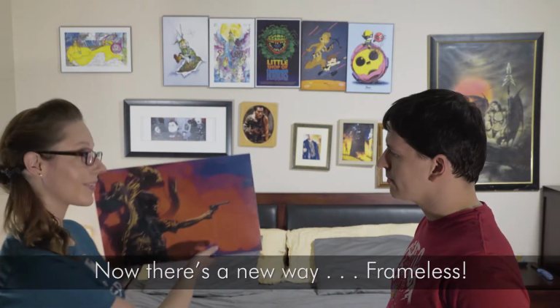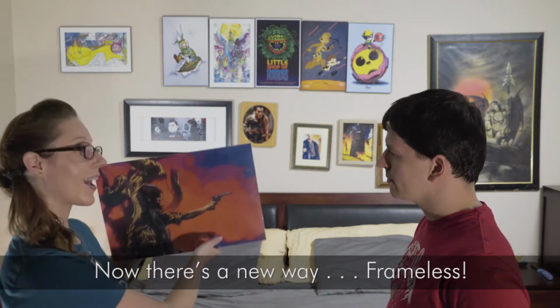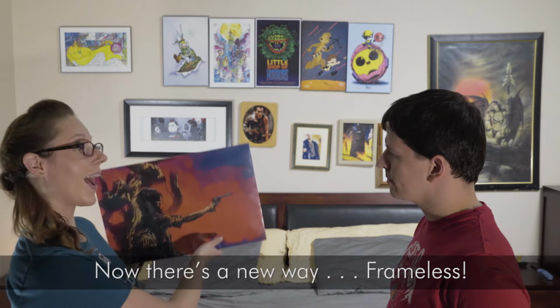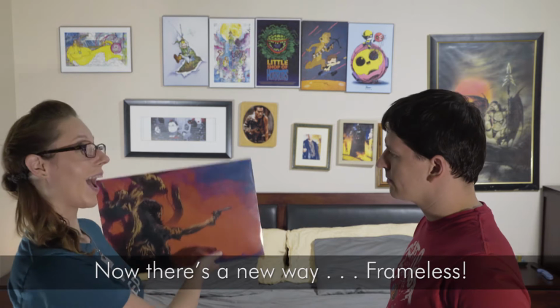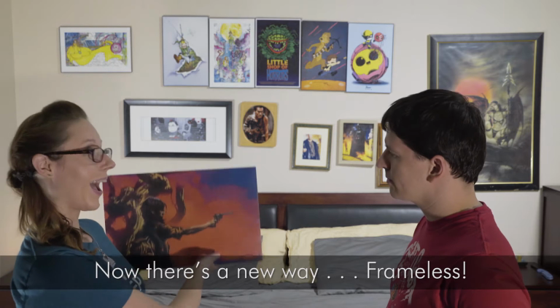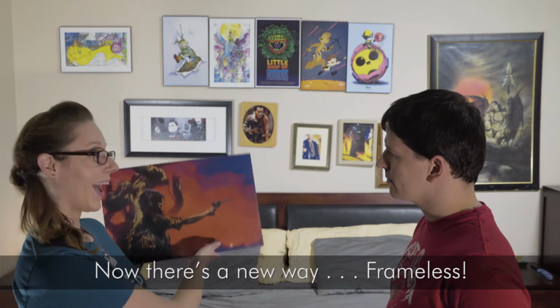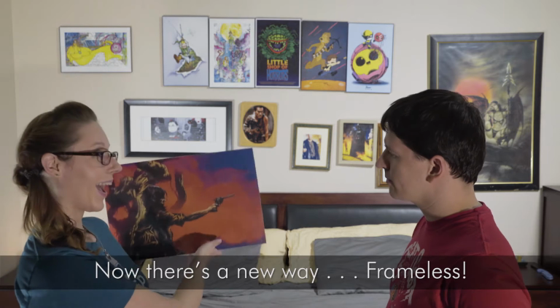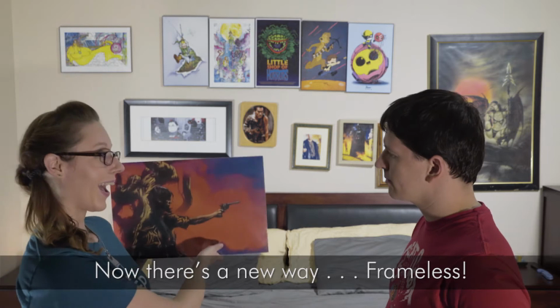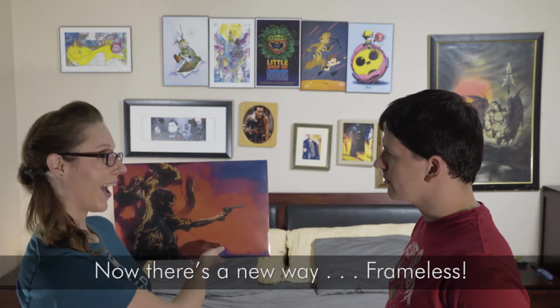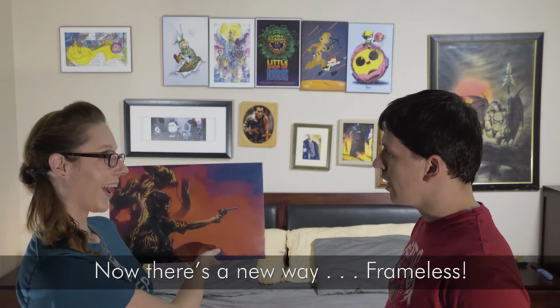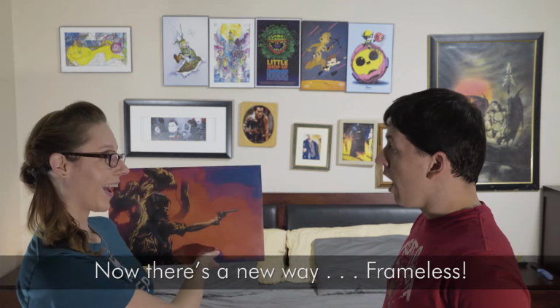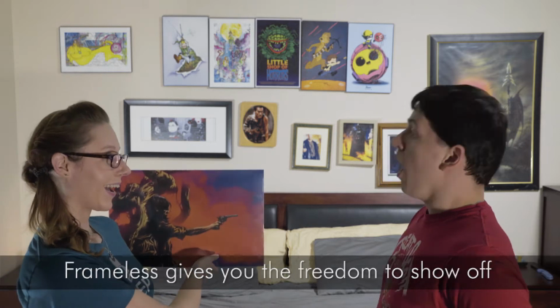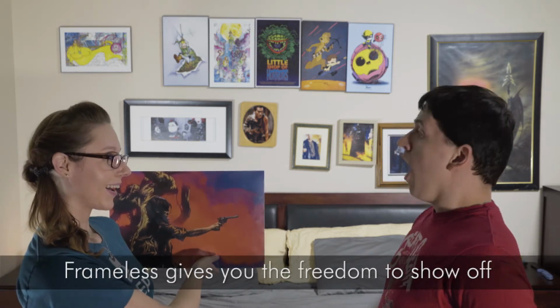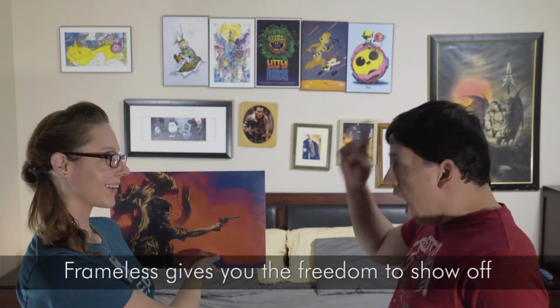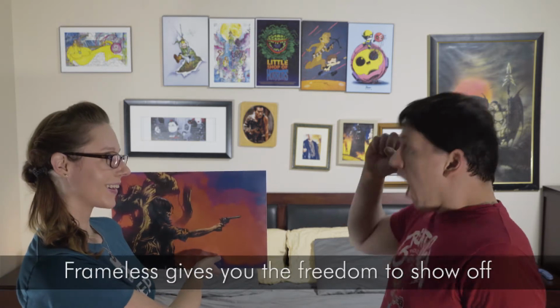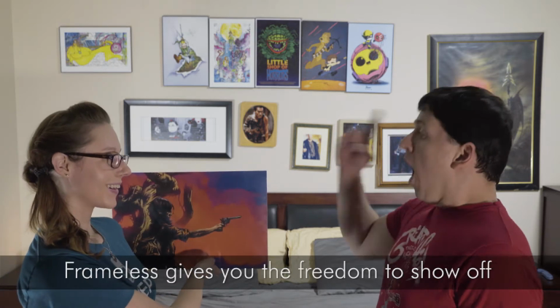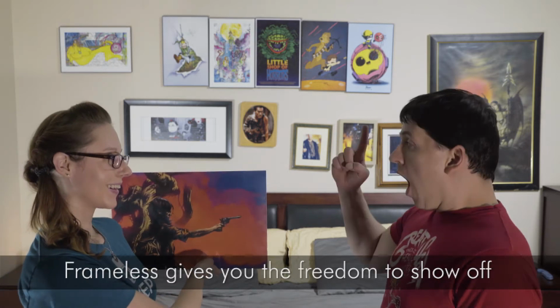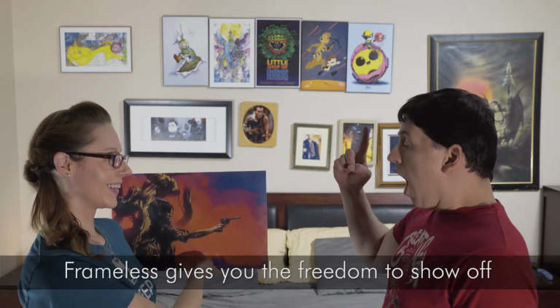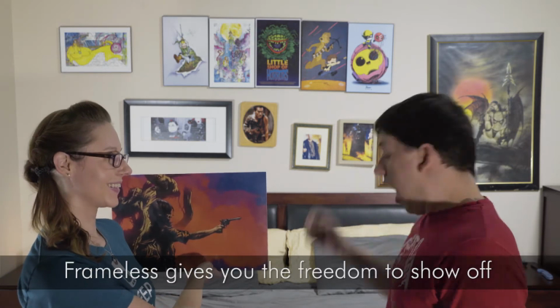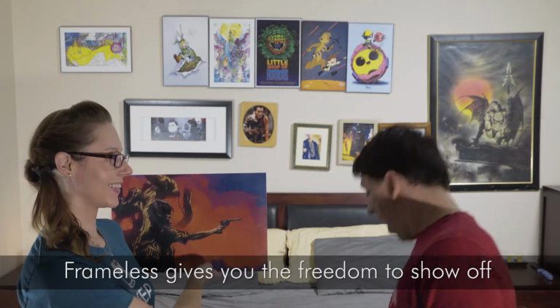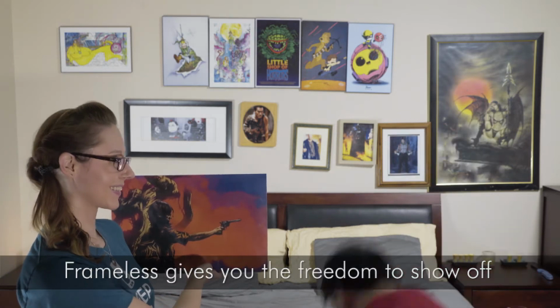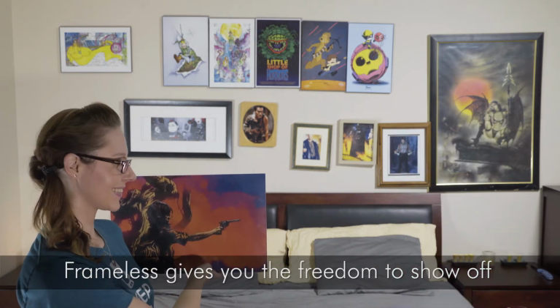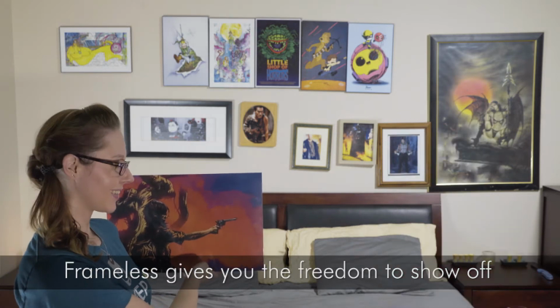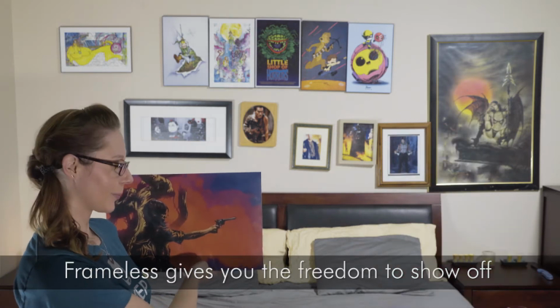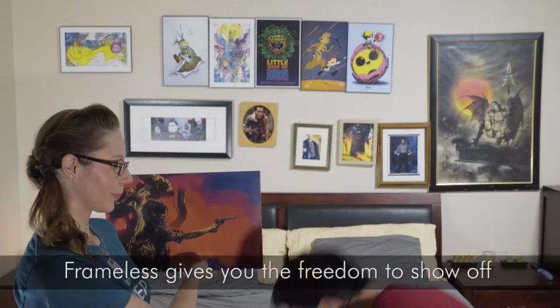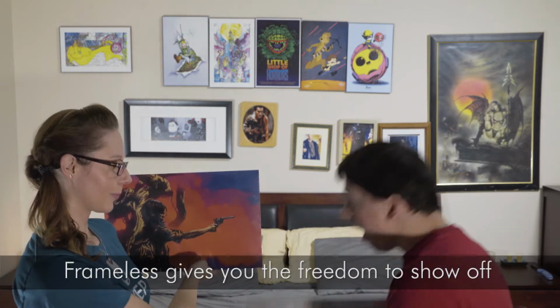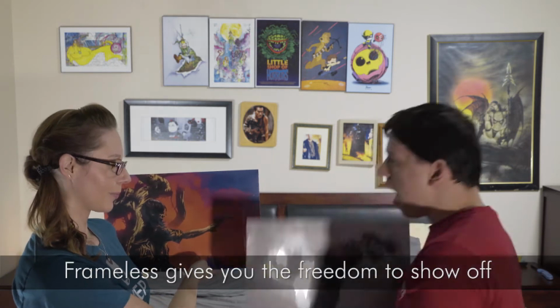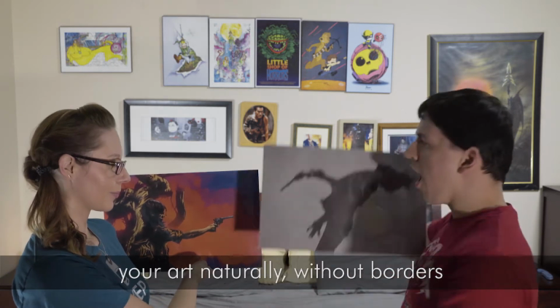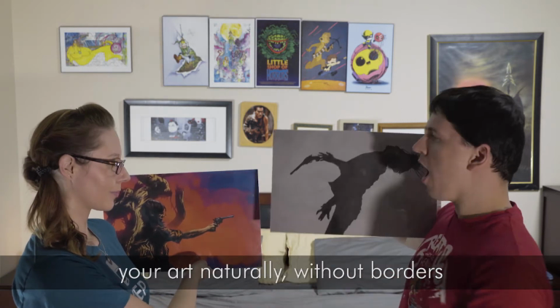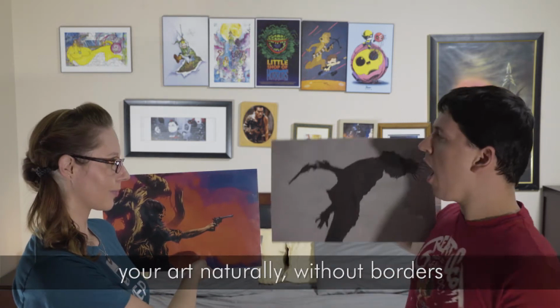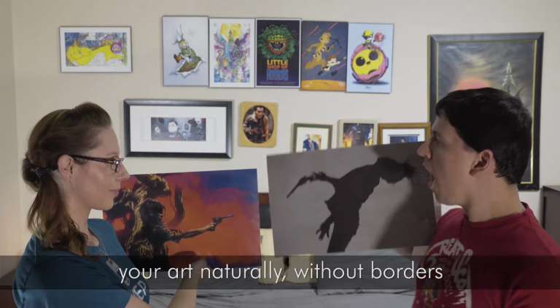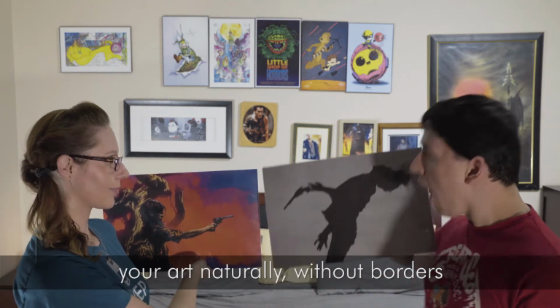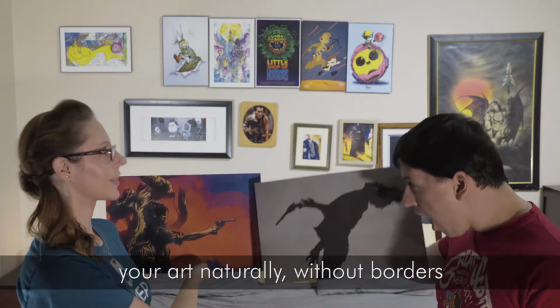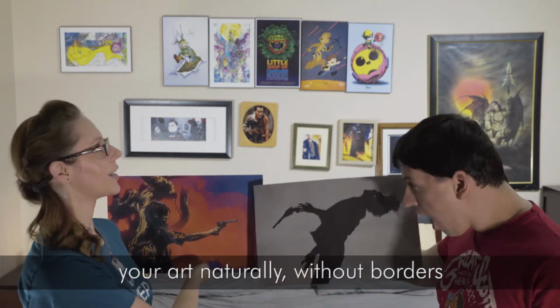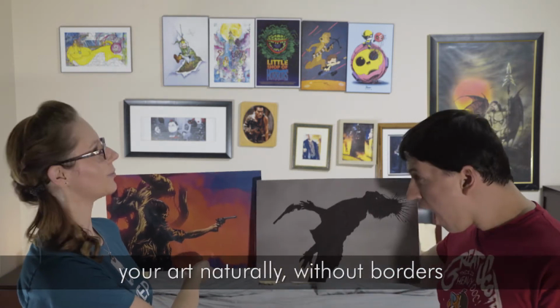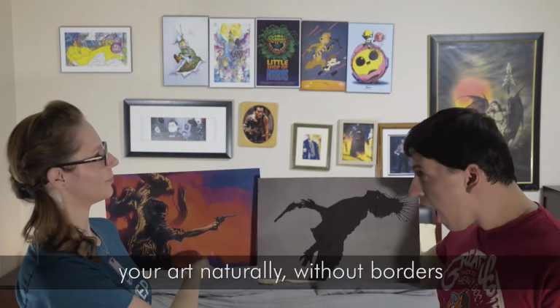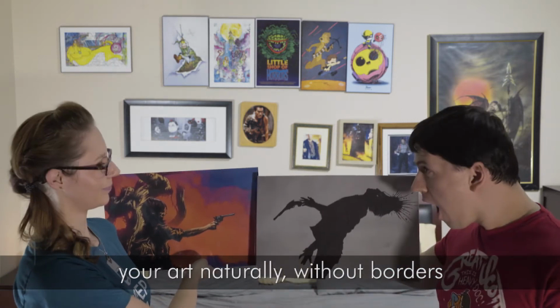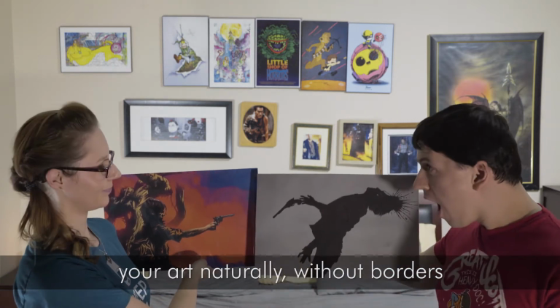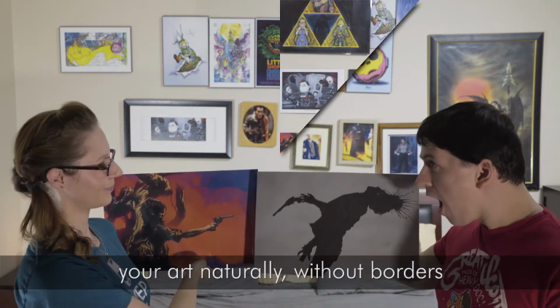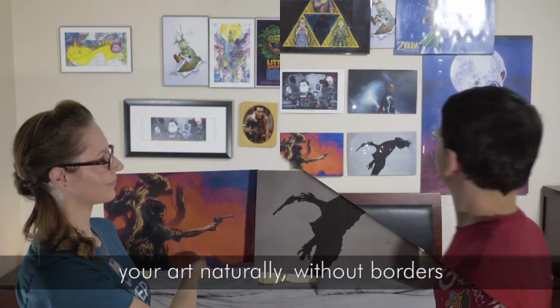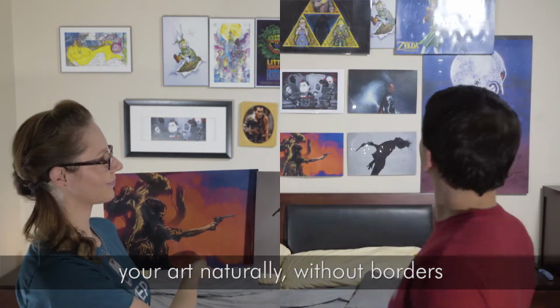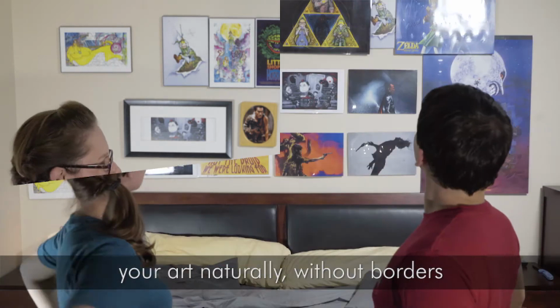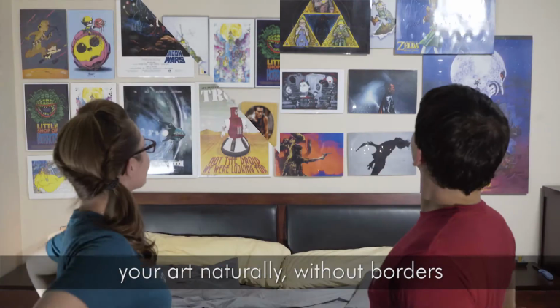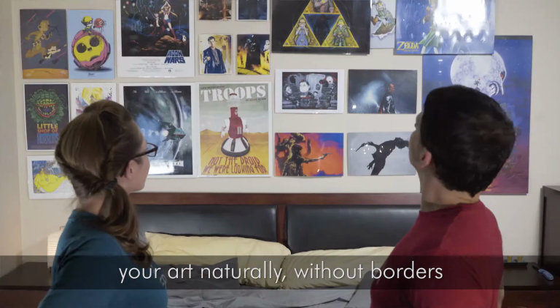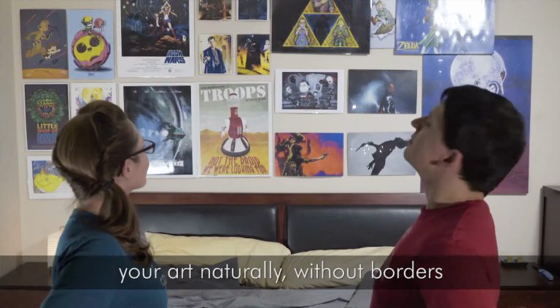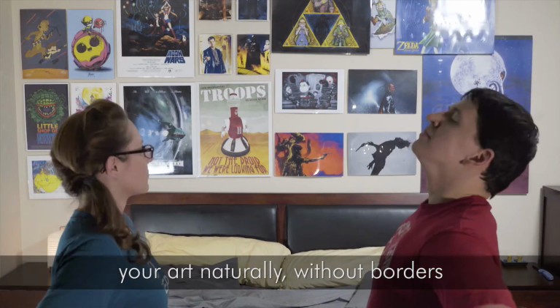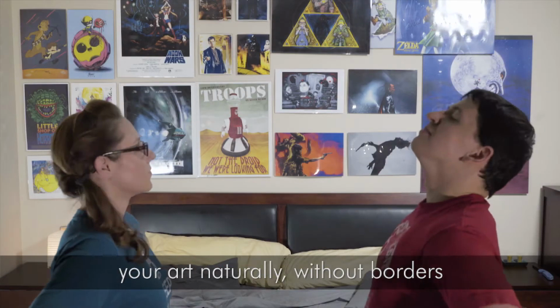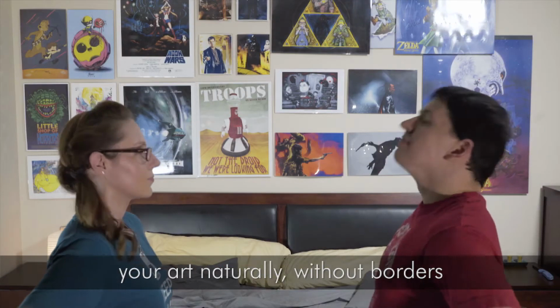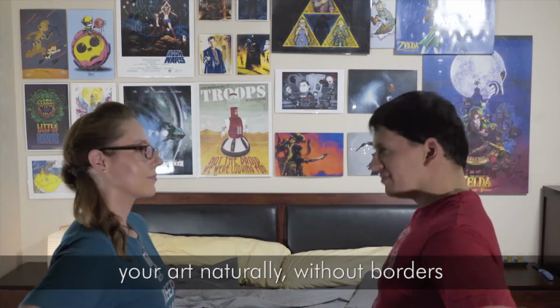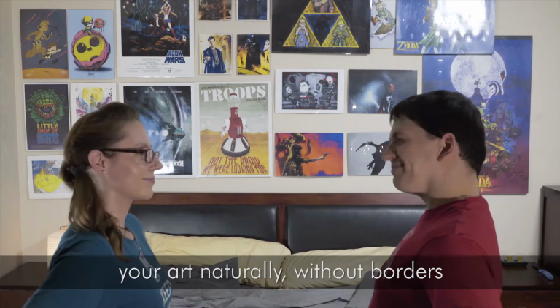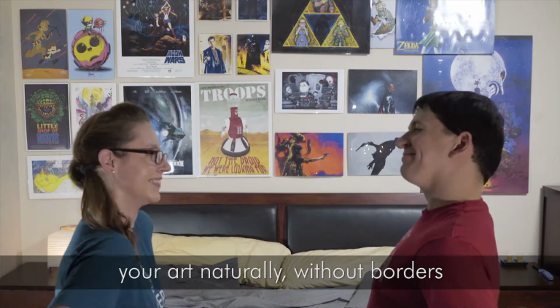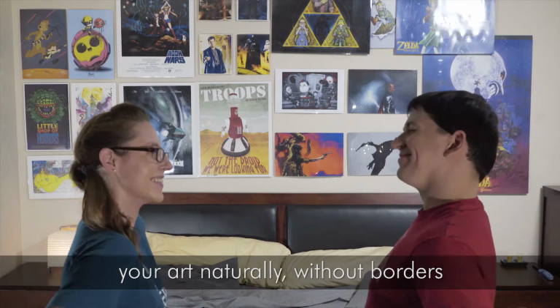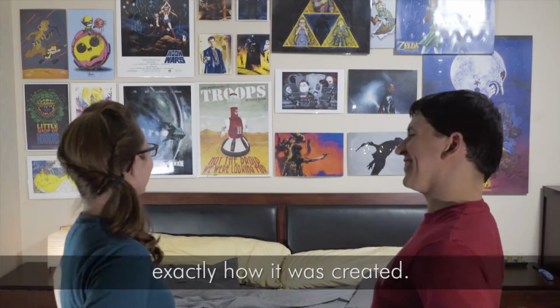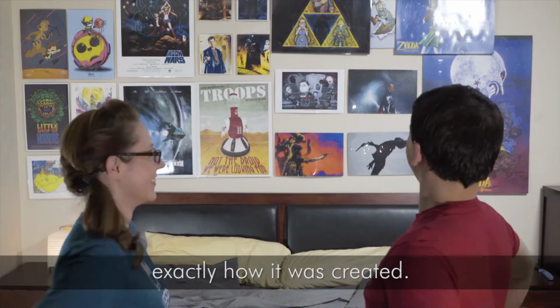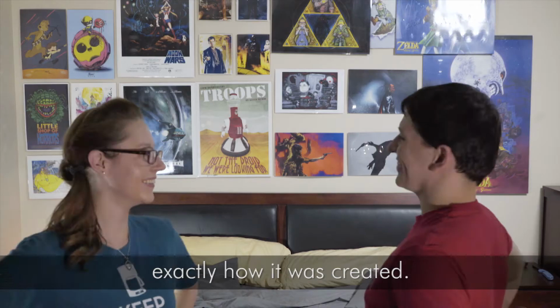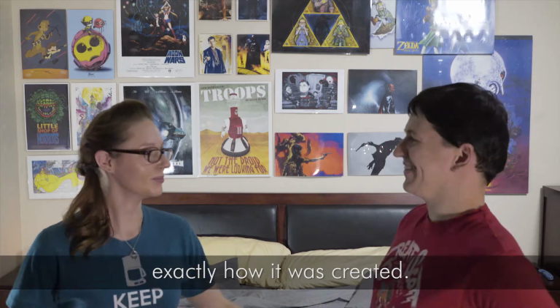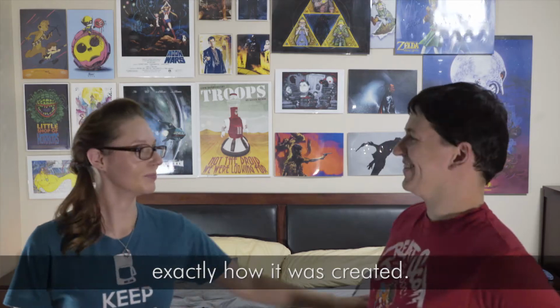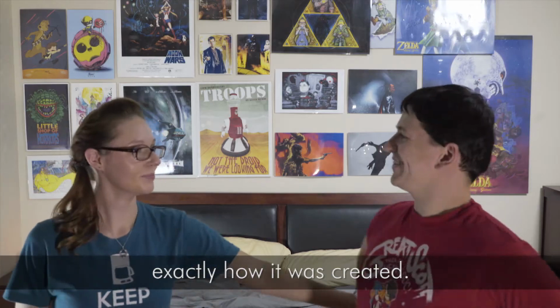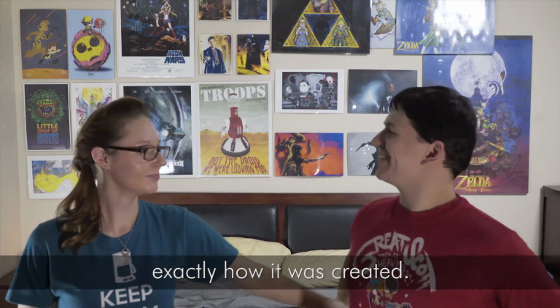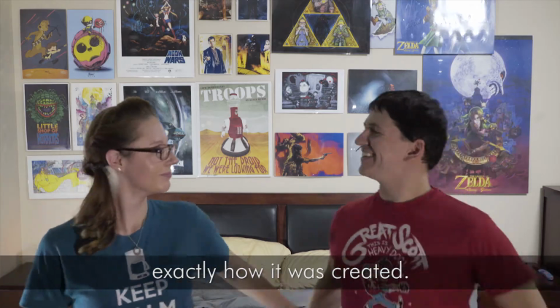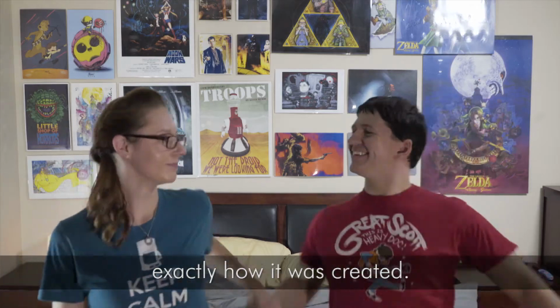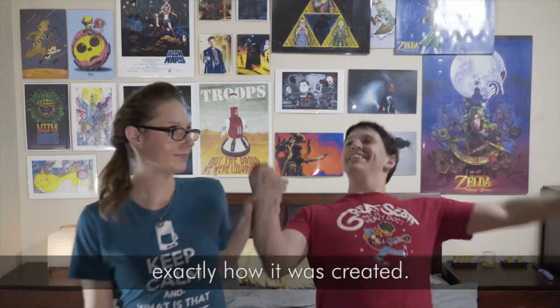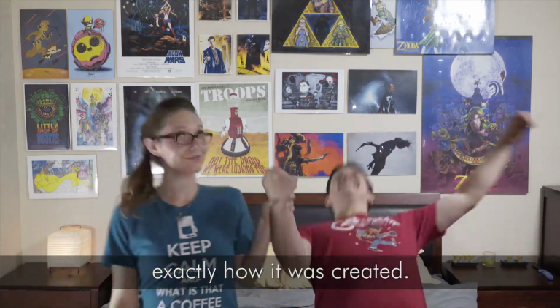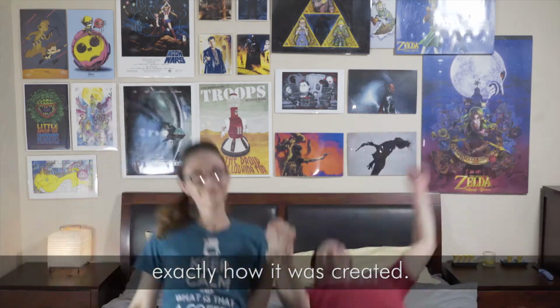Frameless. Frameless gives you the freedom to show off your art naturally, without borders, exactly how it was created.